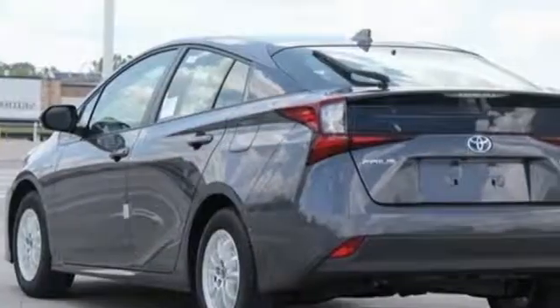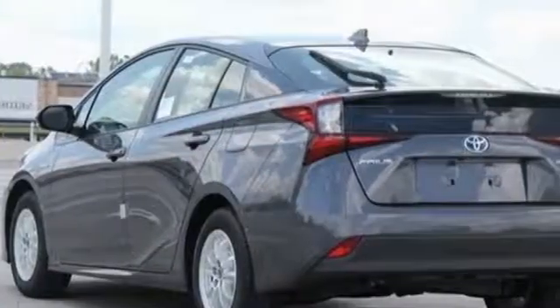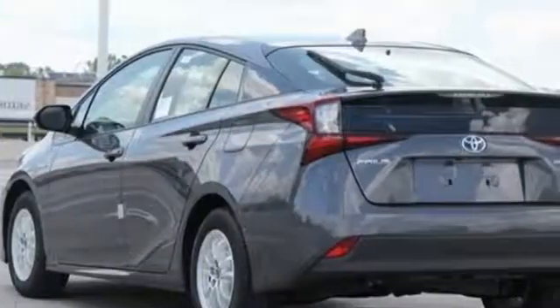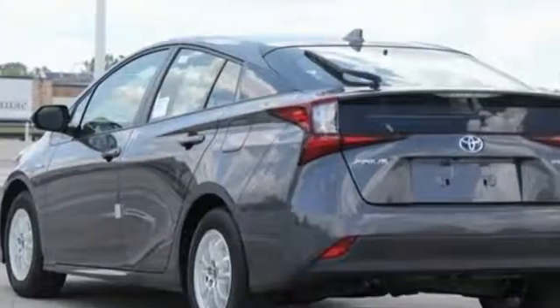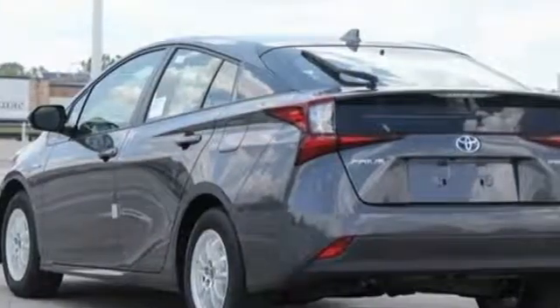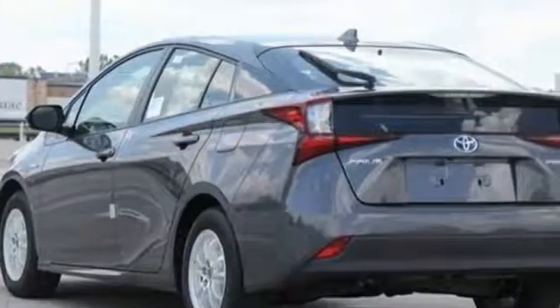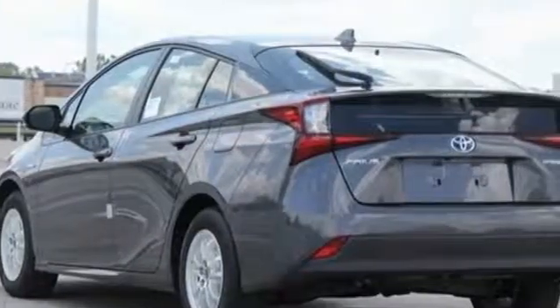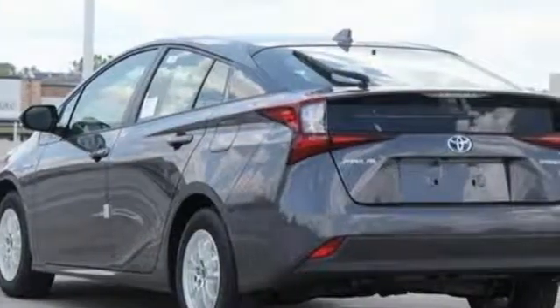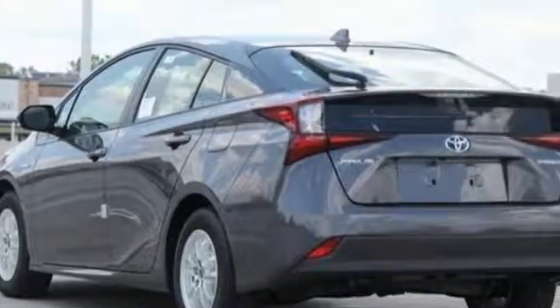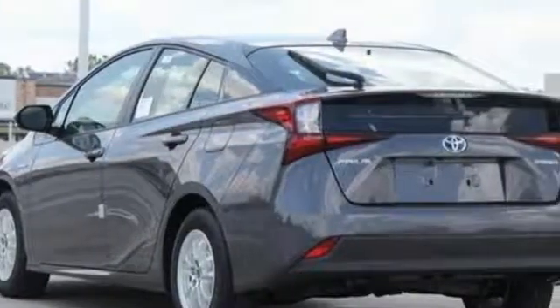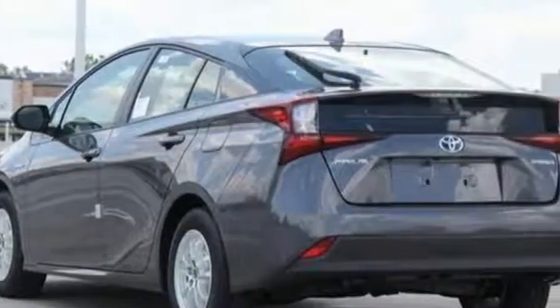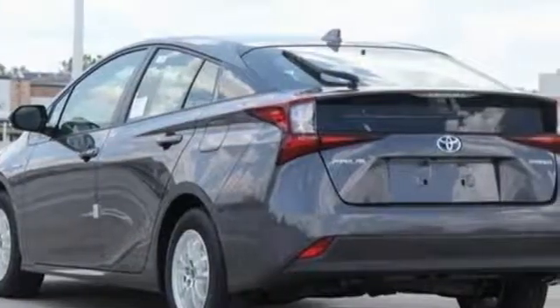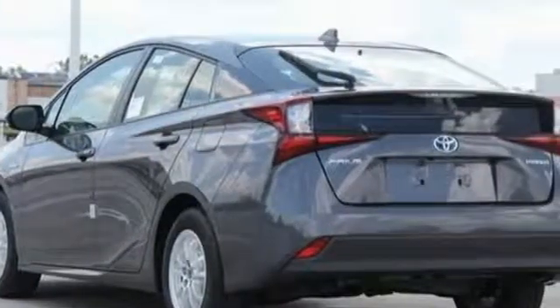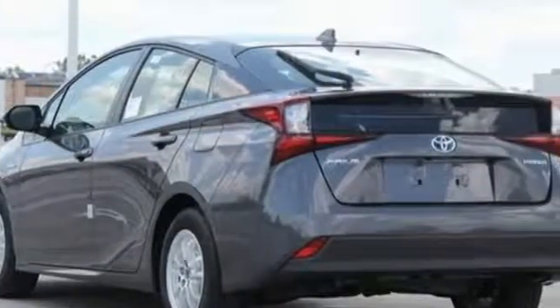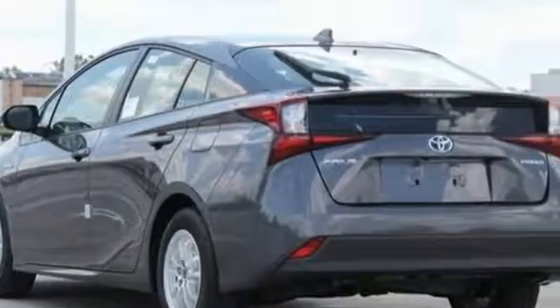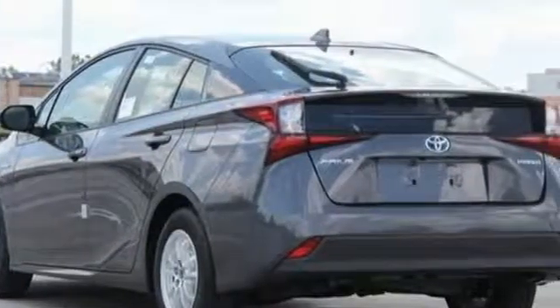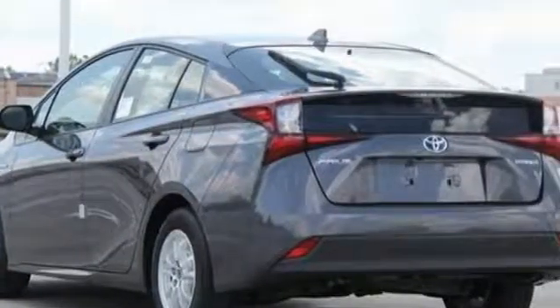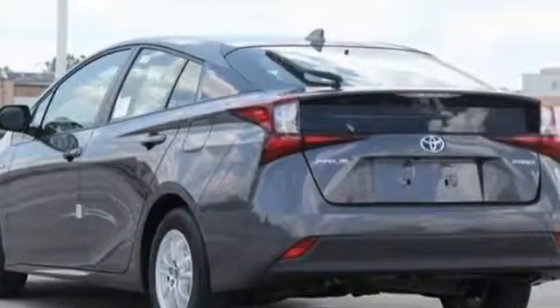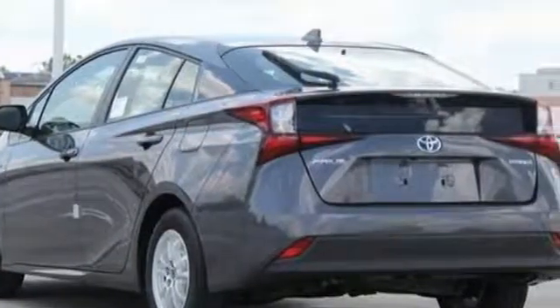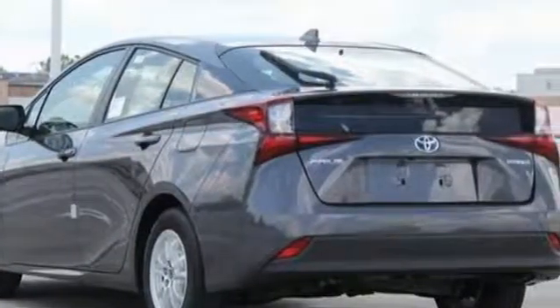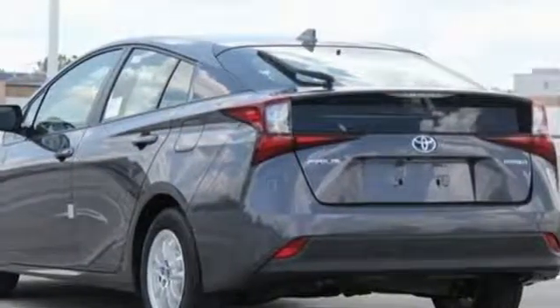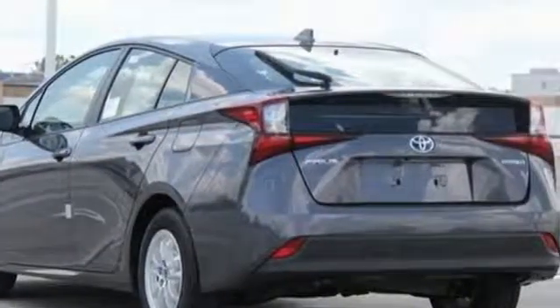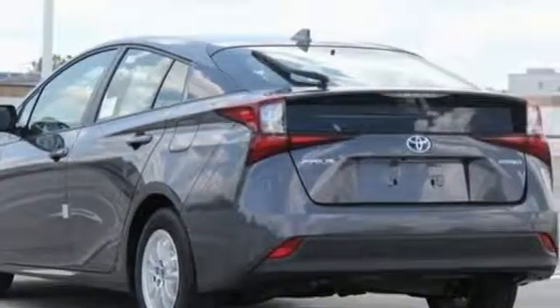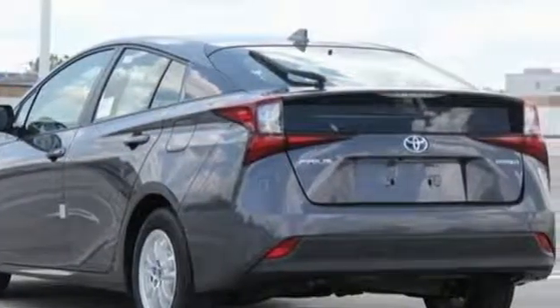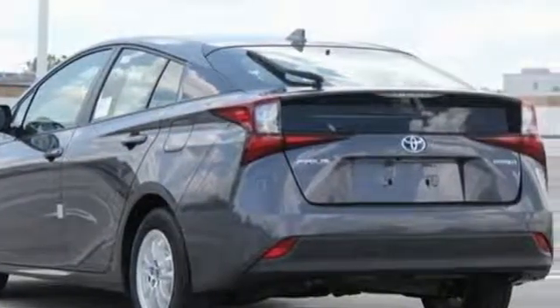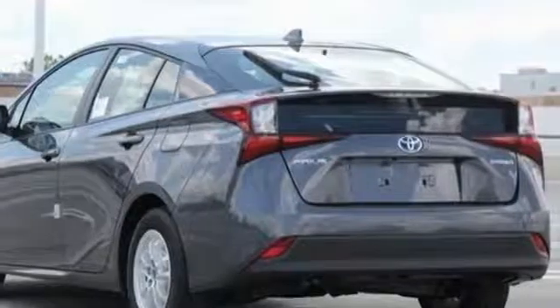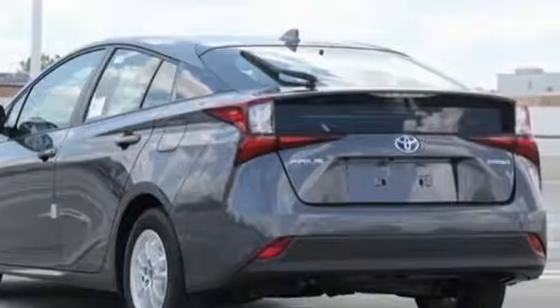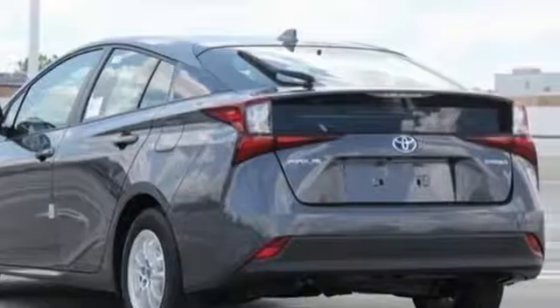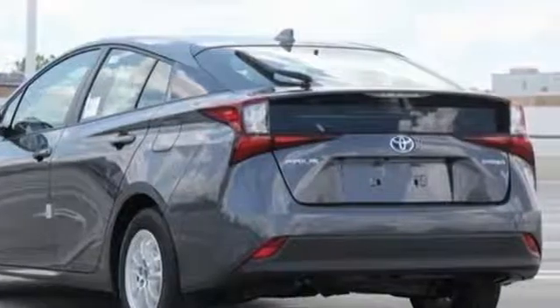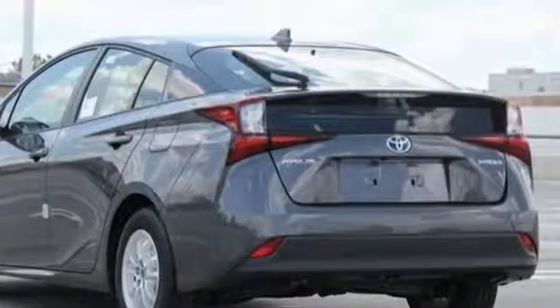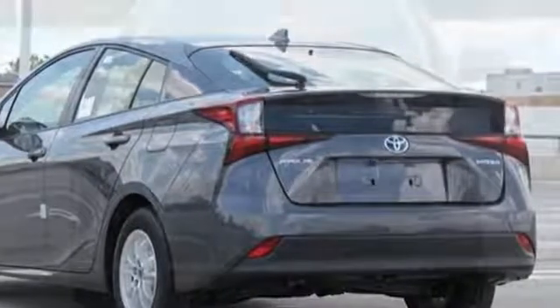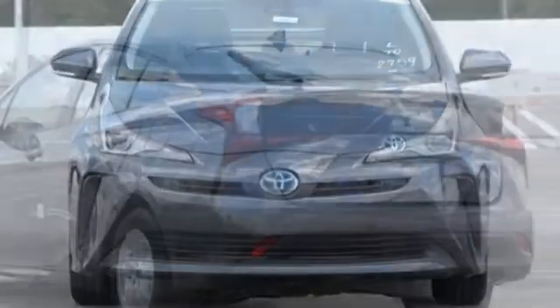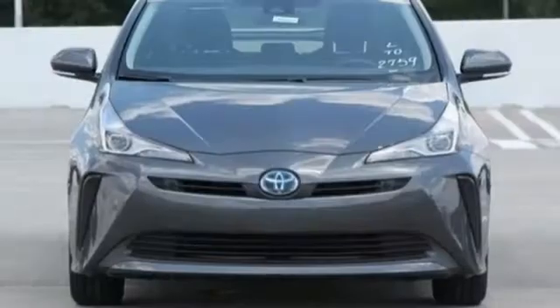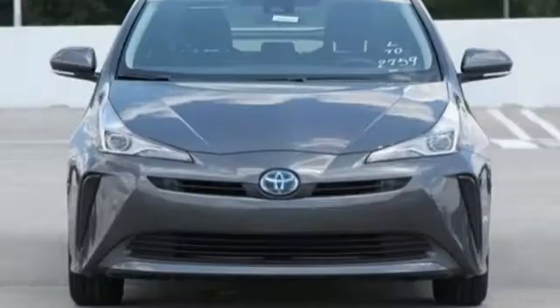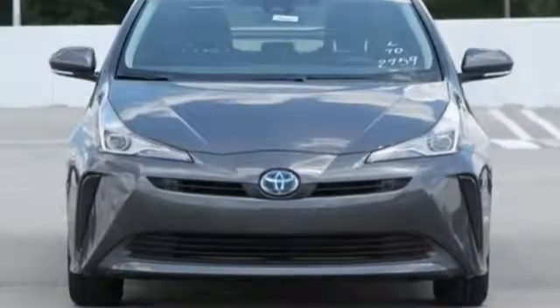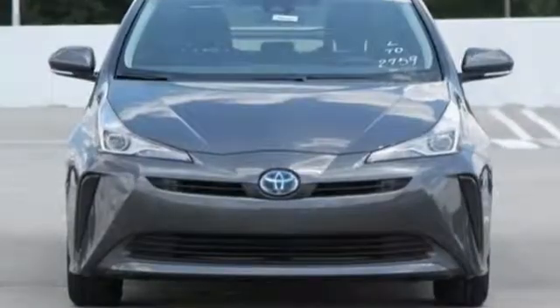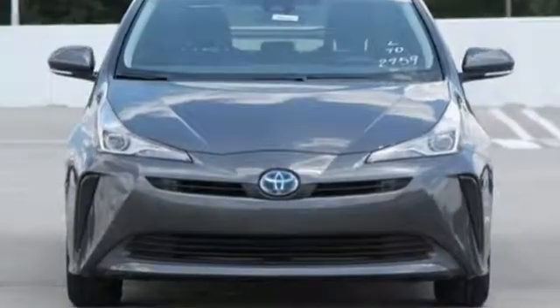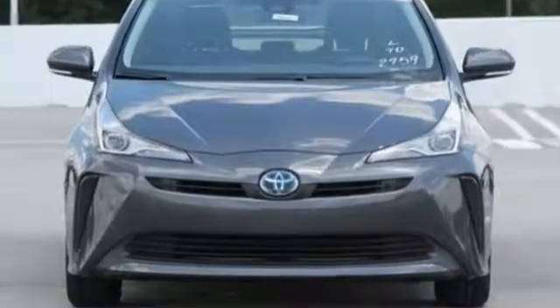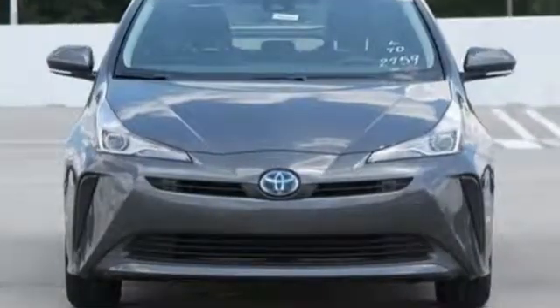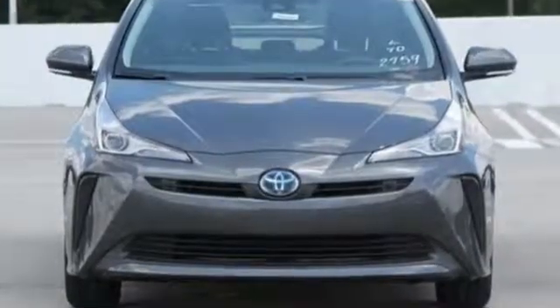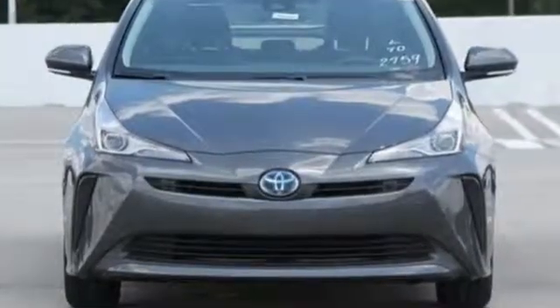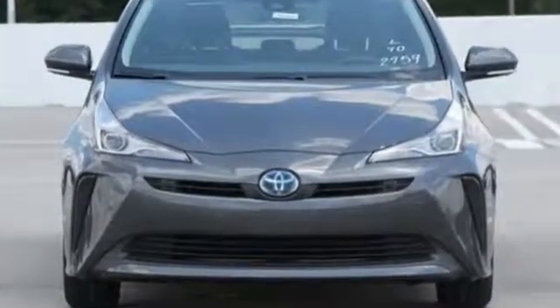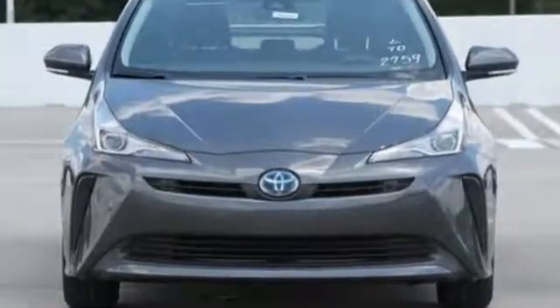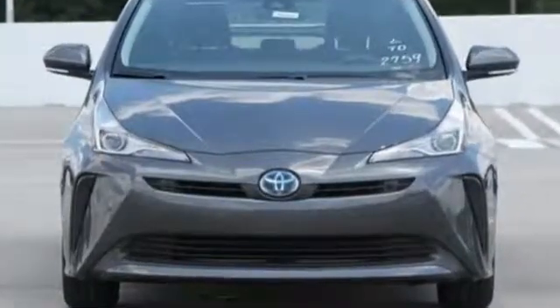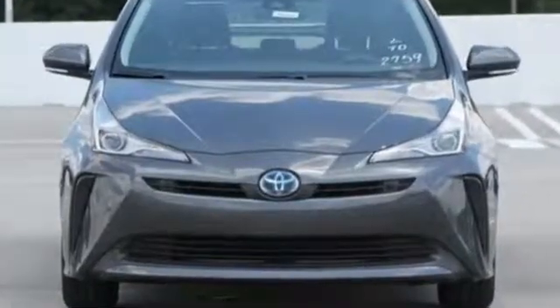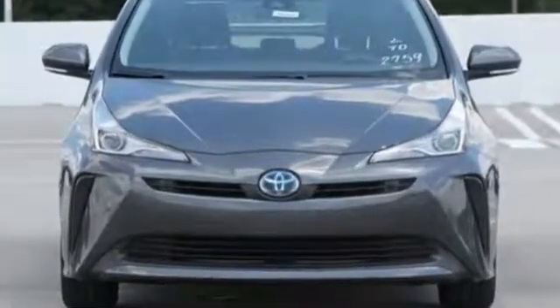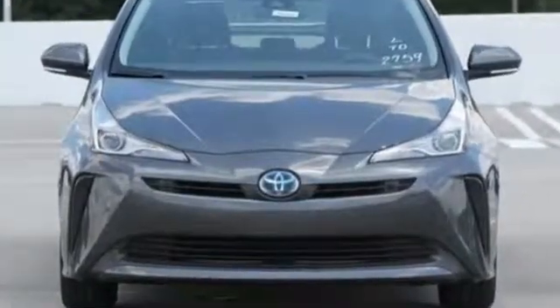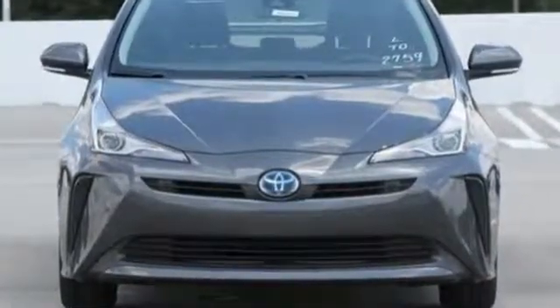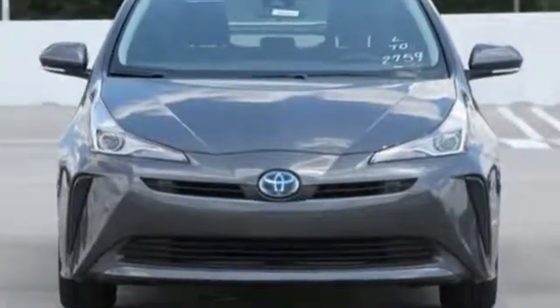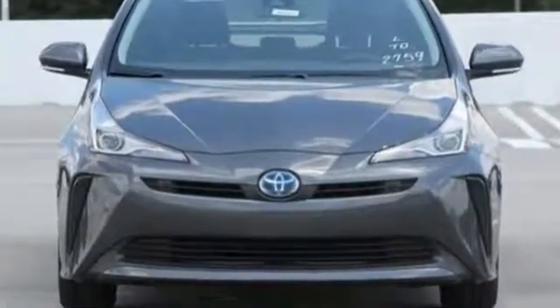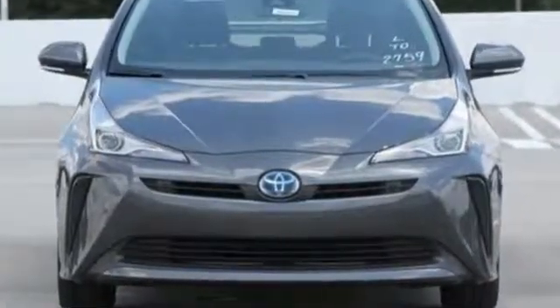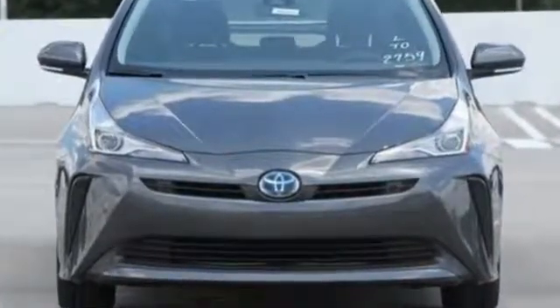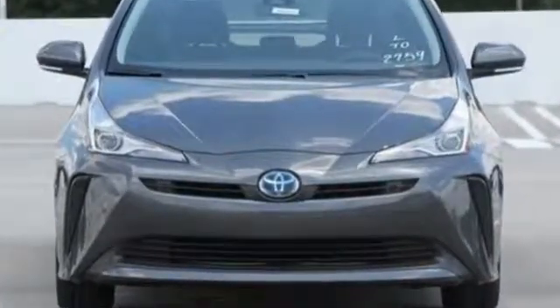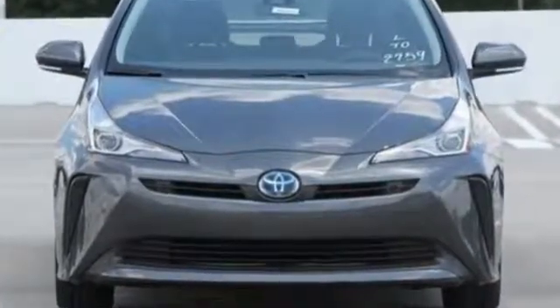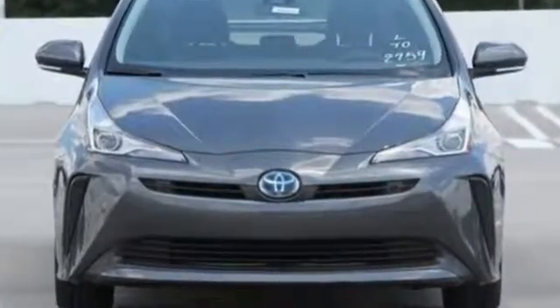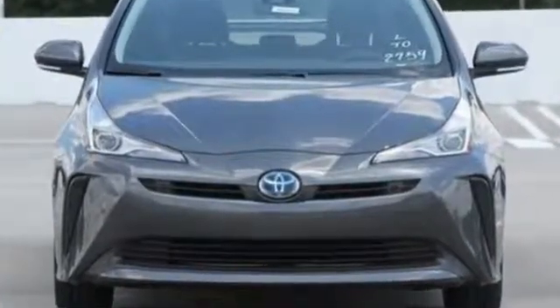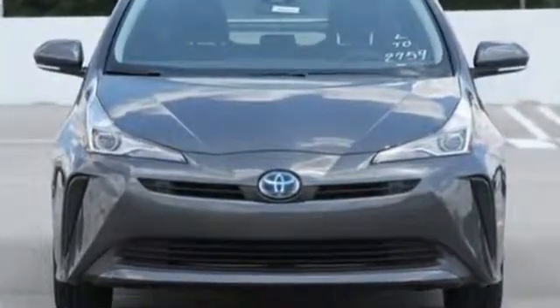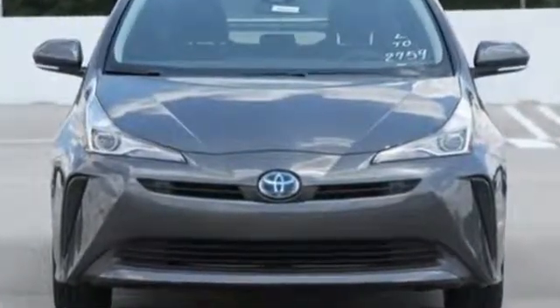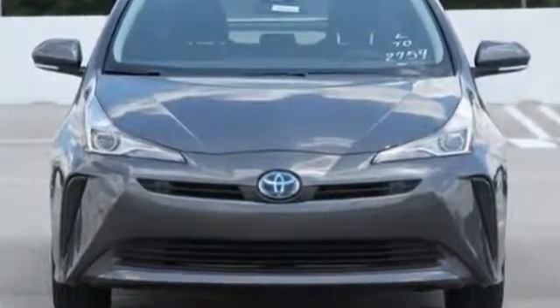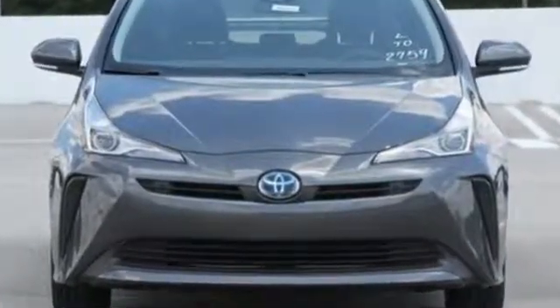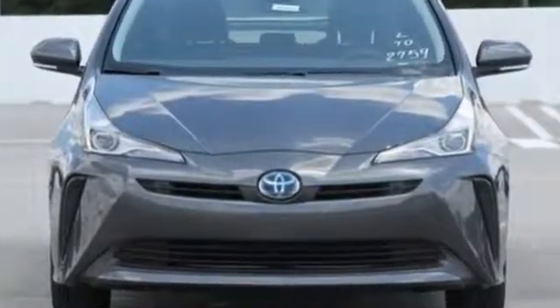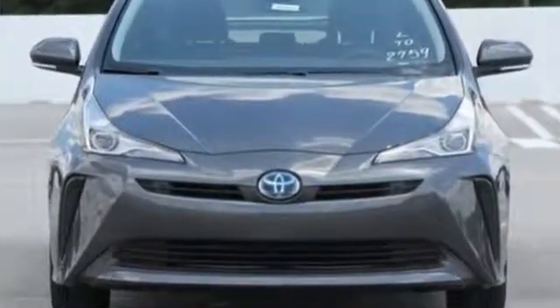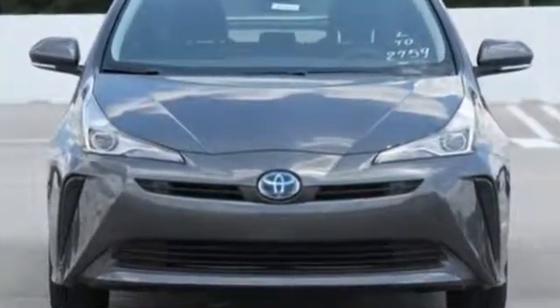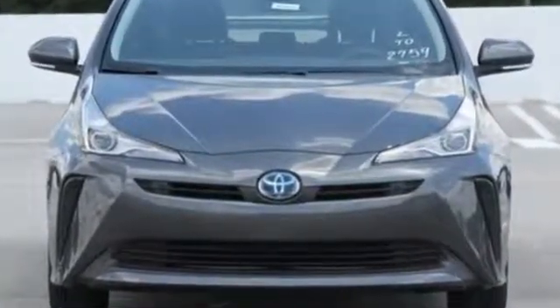Toyota. They say a journey begins with one step. In this case, it begins with a test drive. Start your next adventure today.